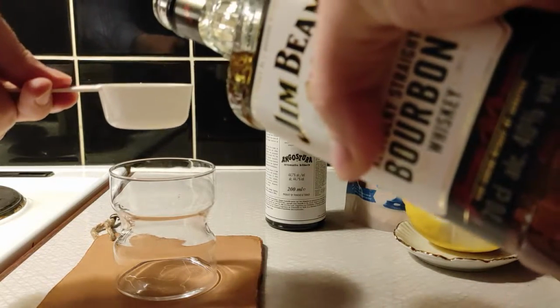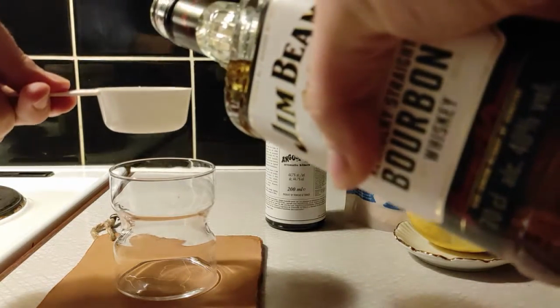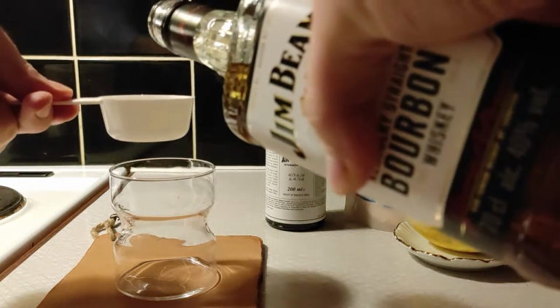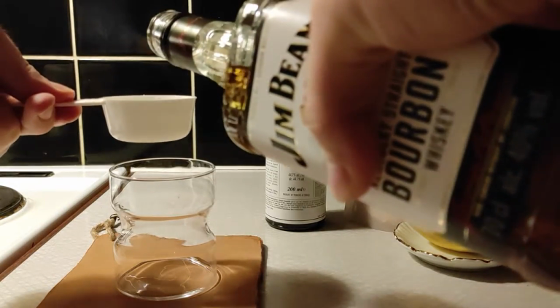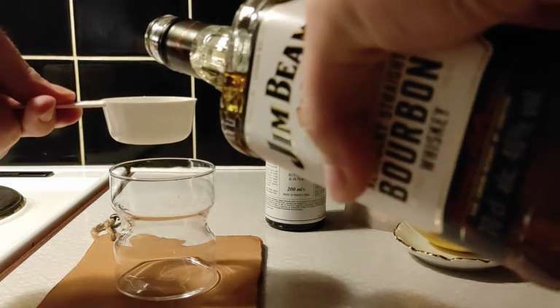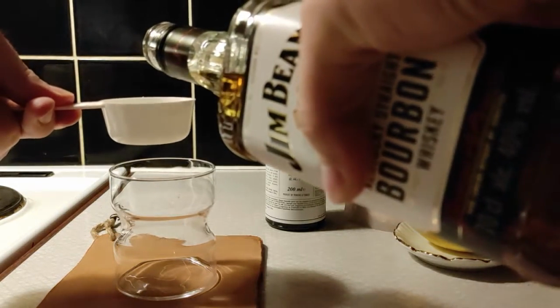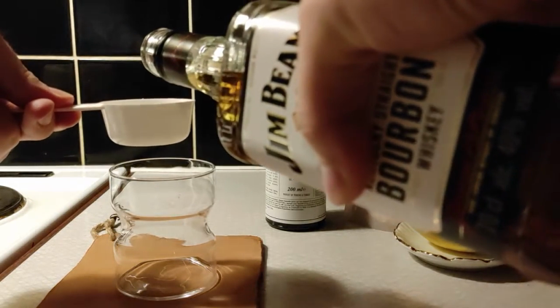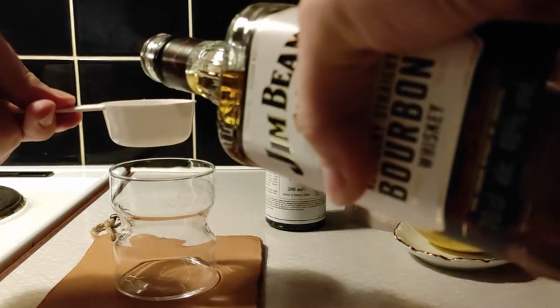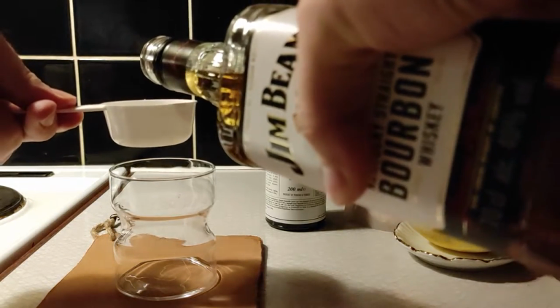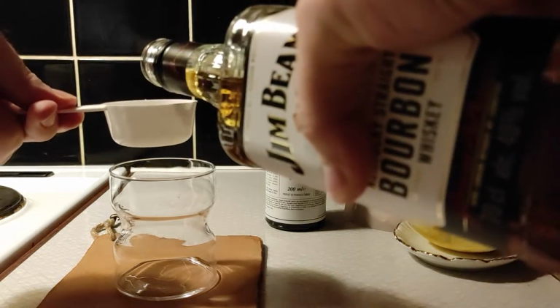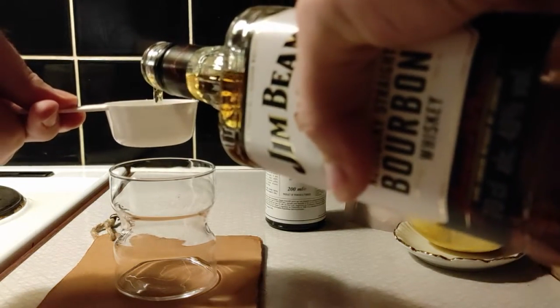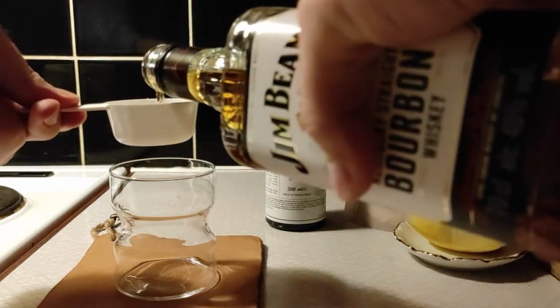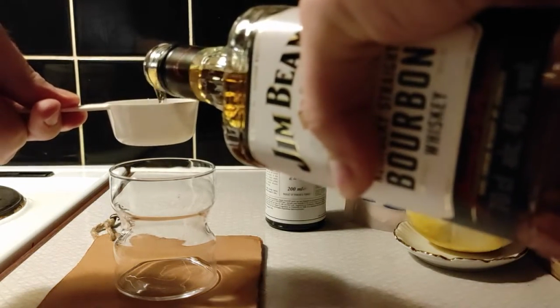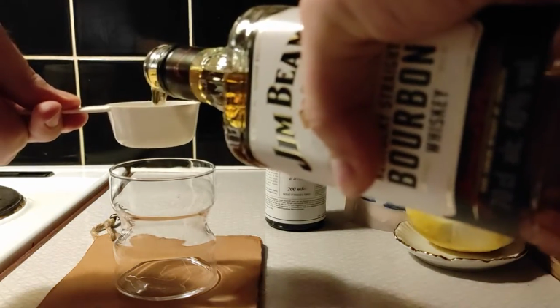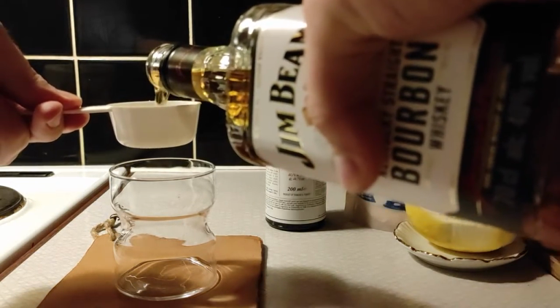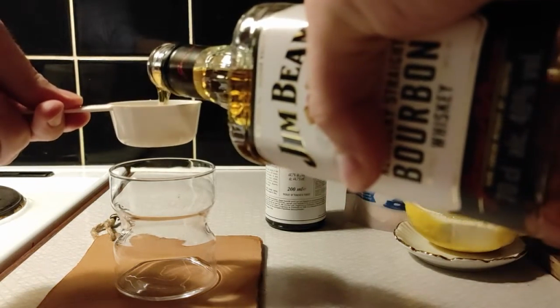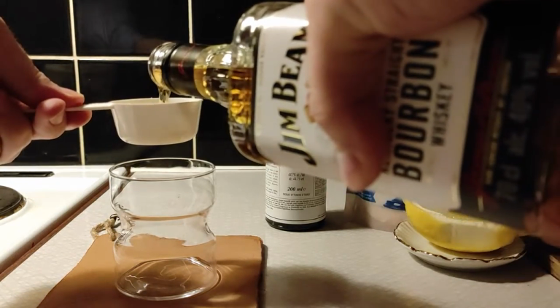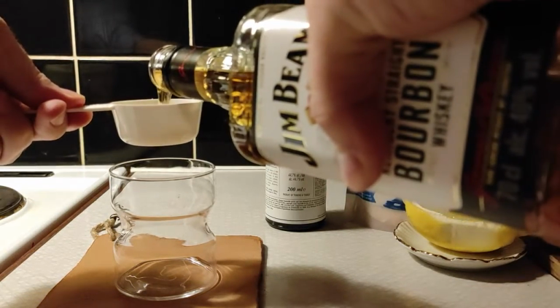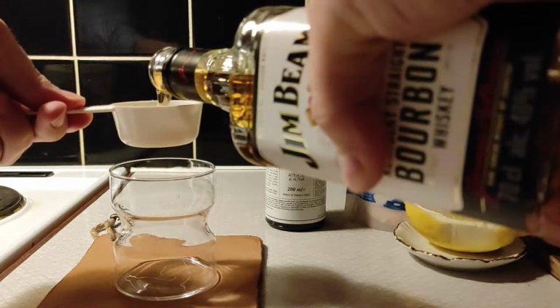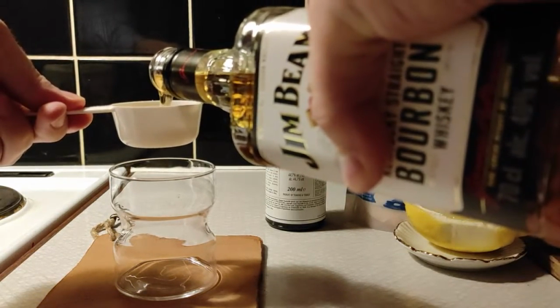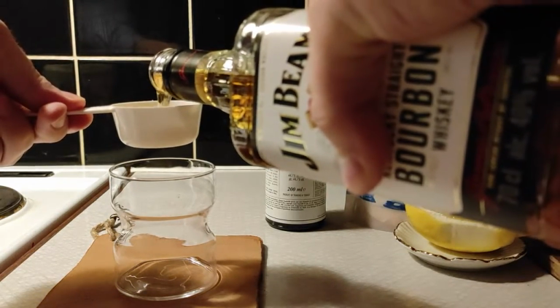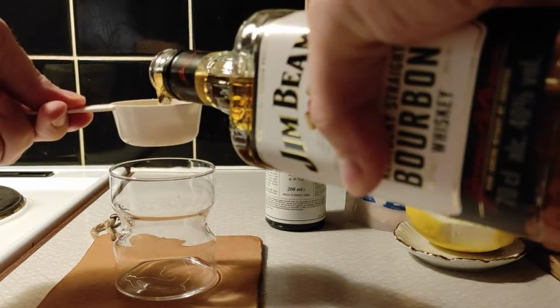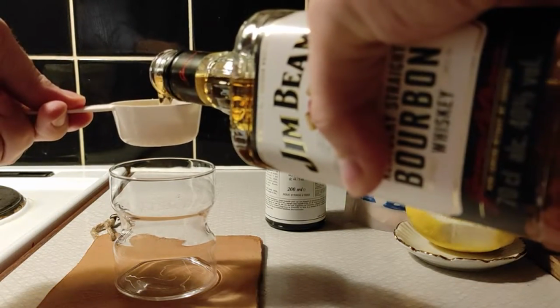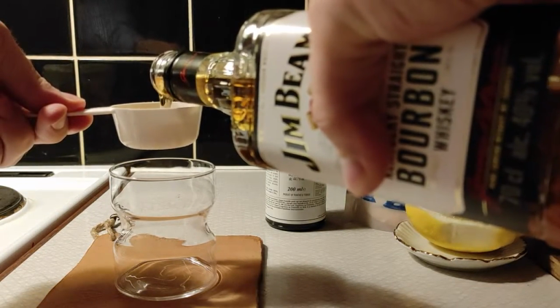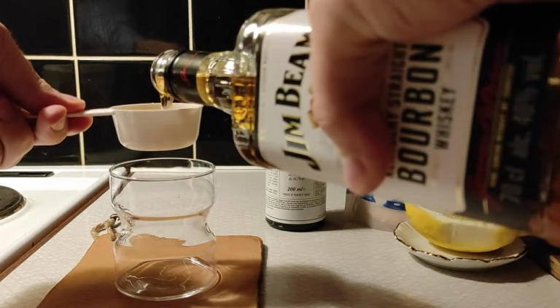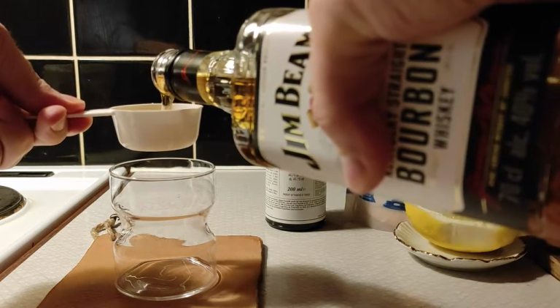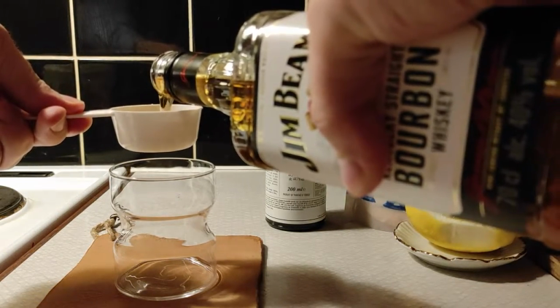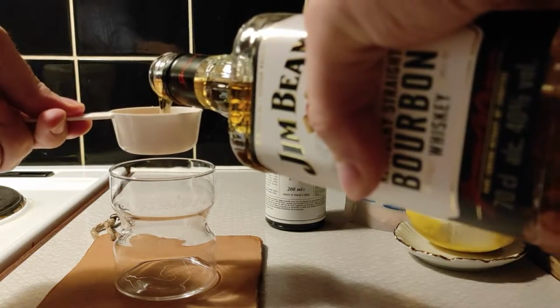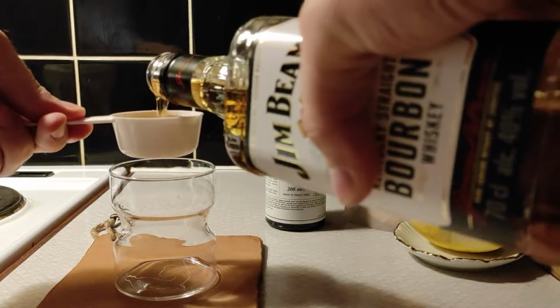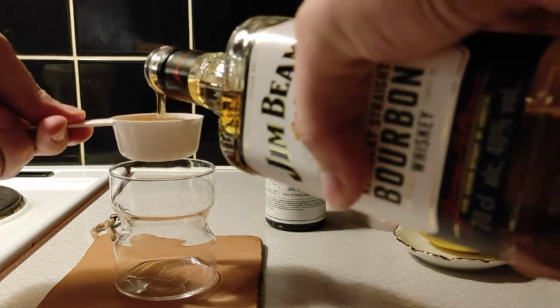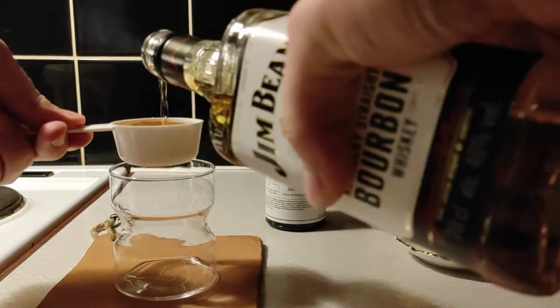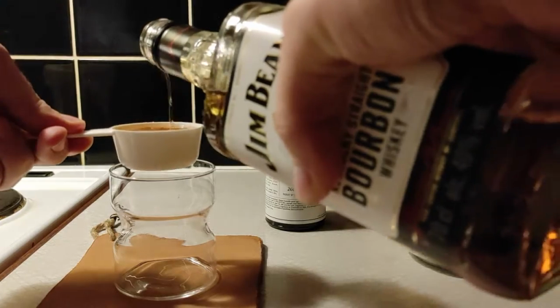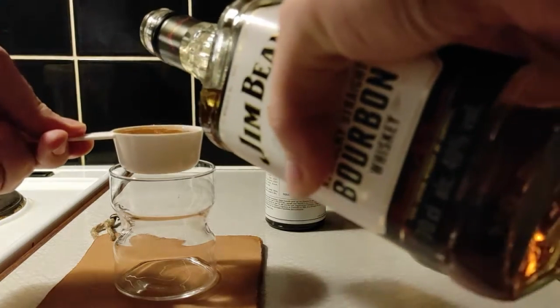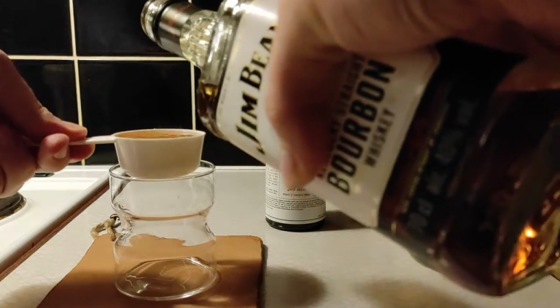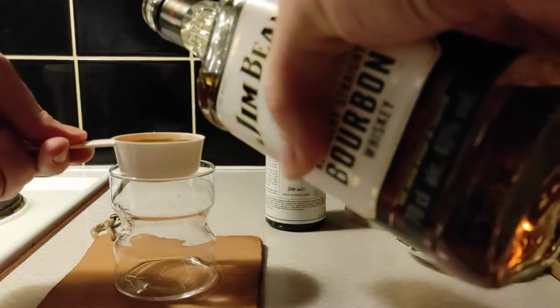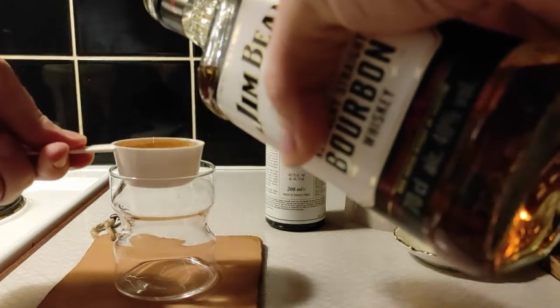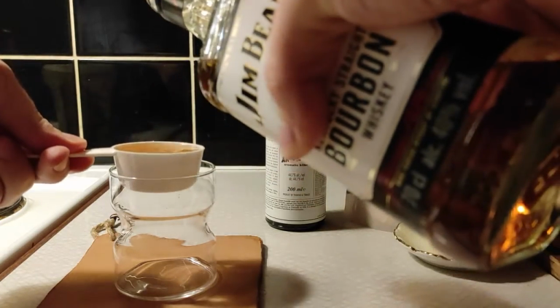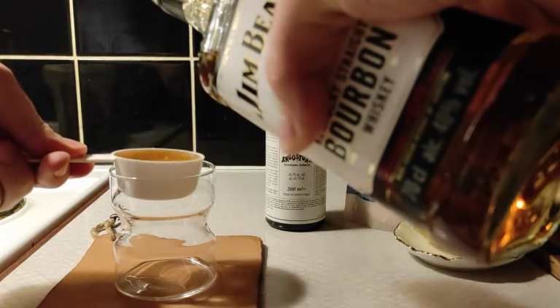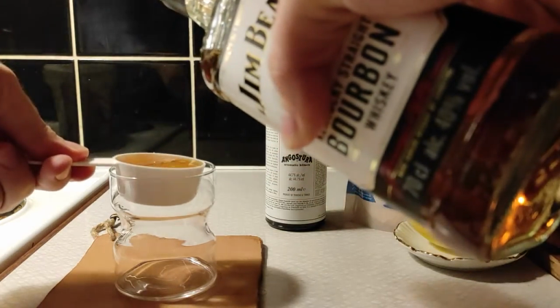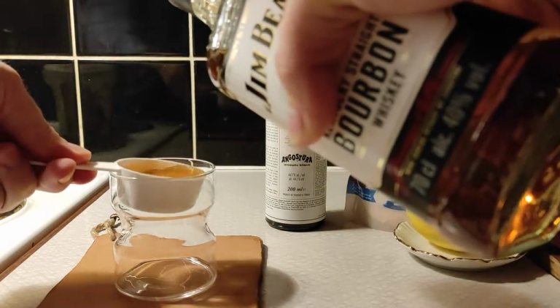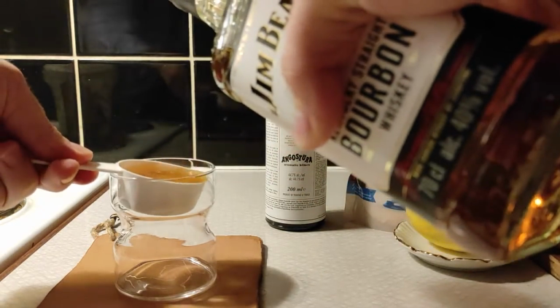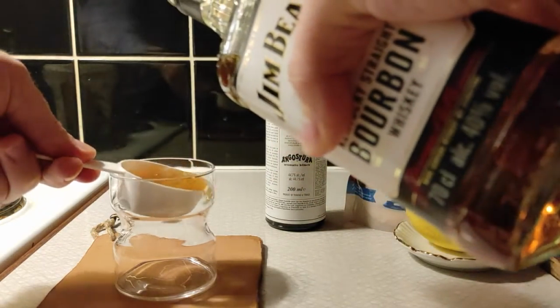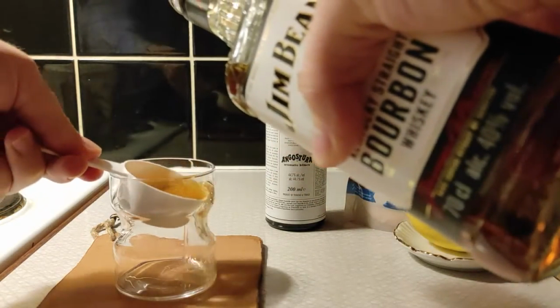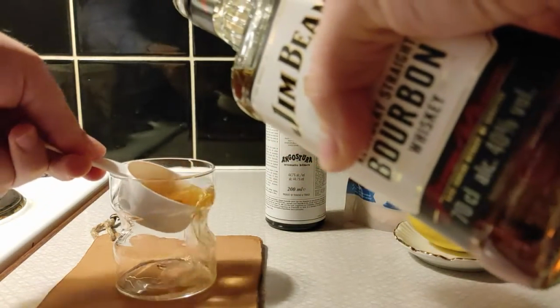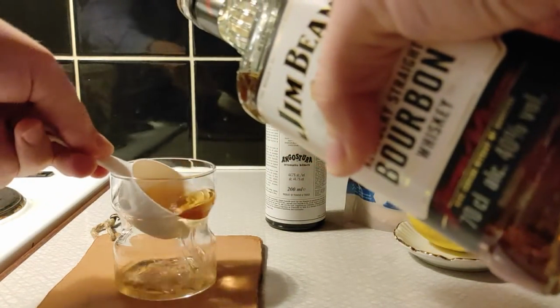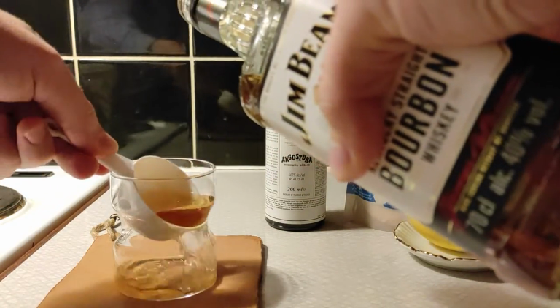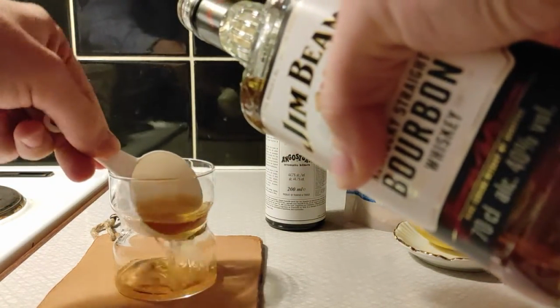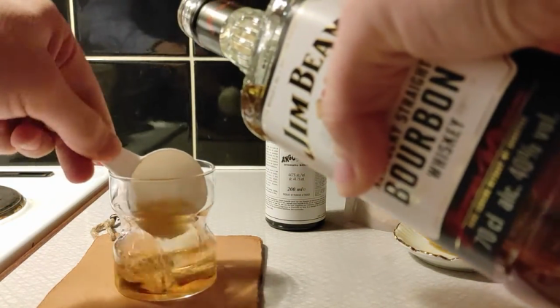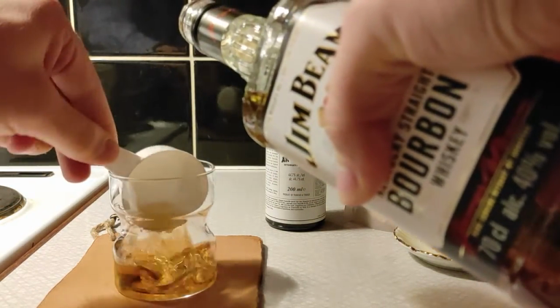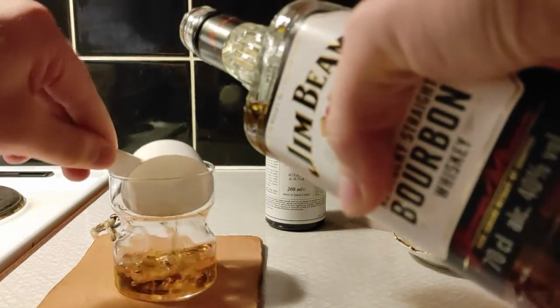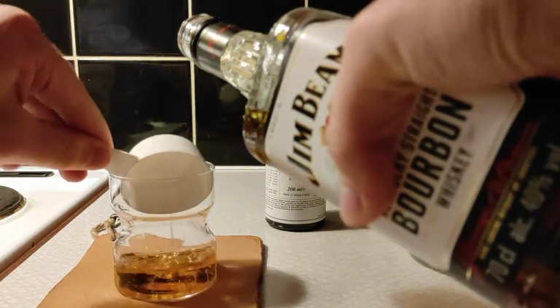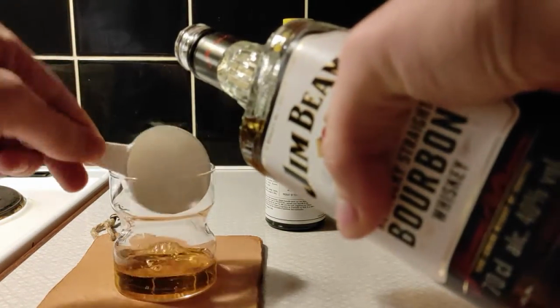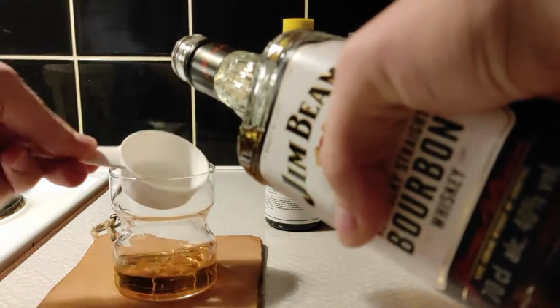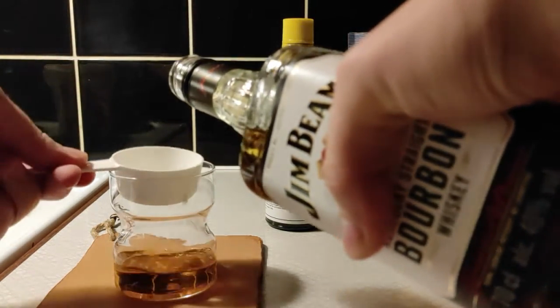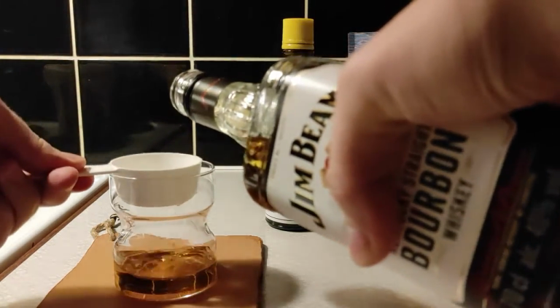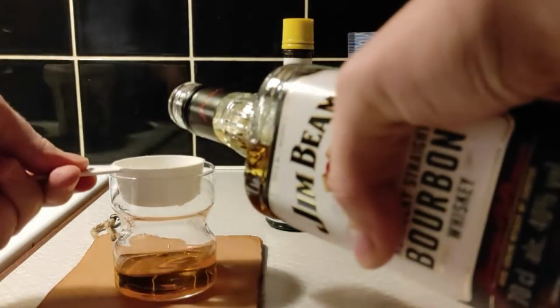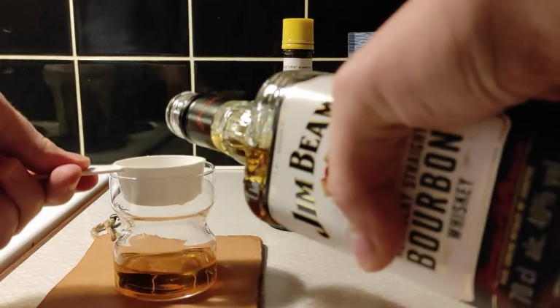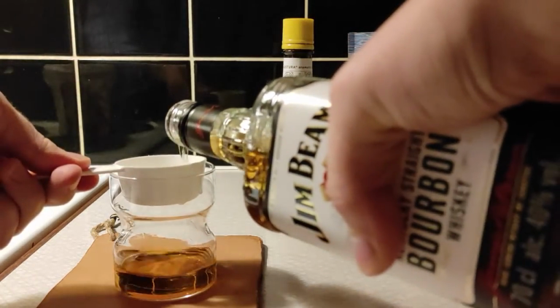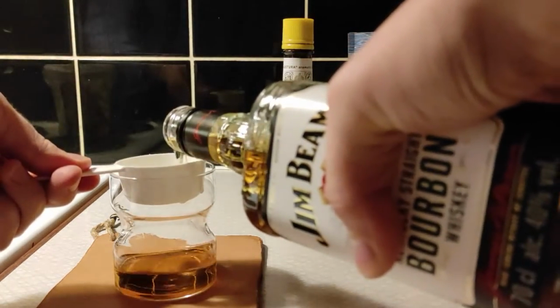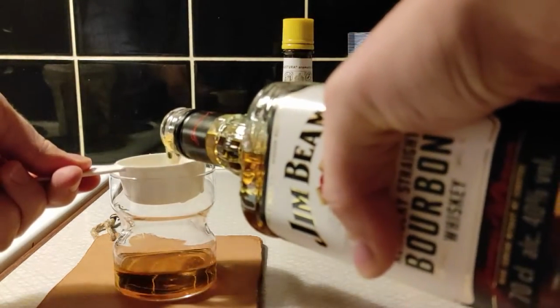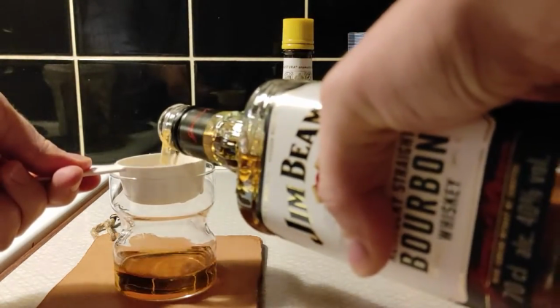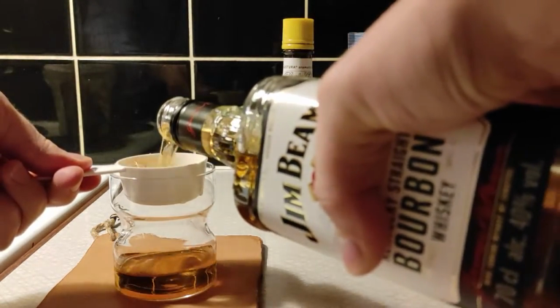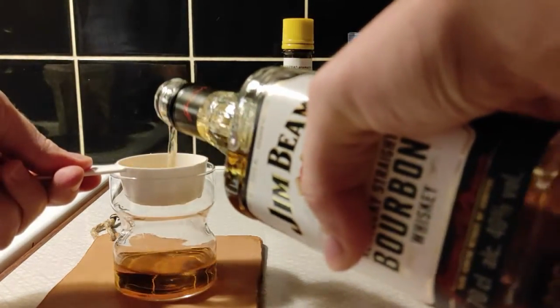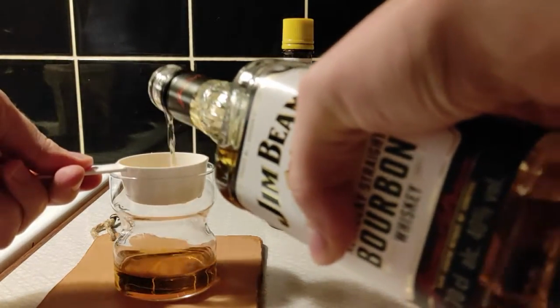We will add a sixth of whiskey, and that's two fluid ounces.